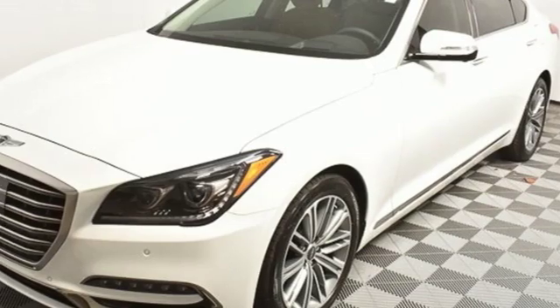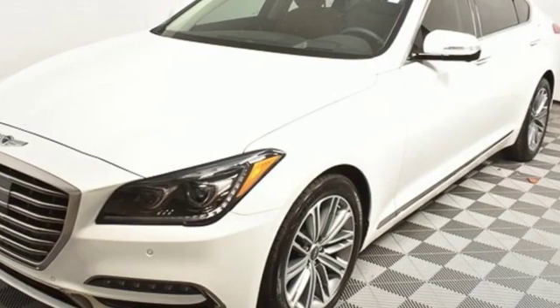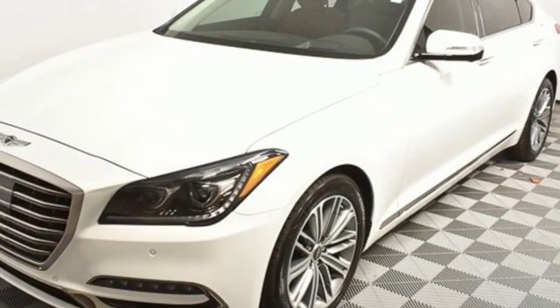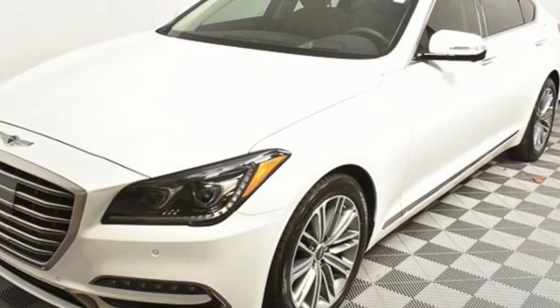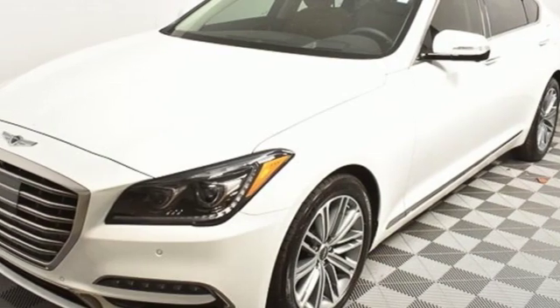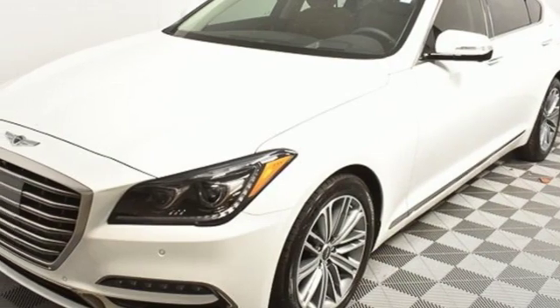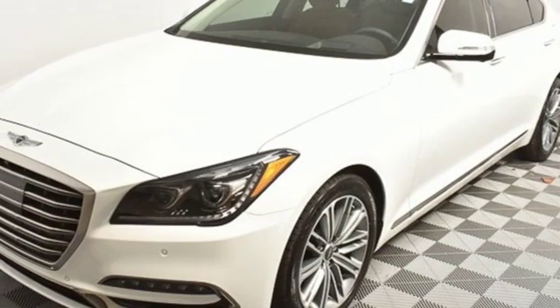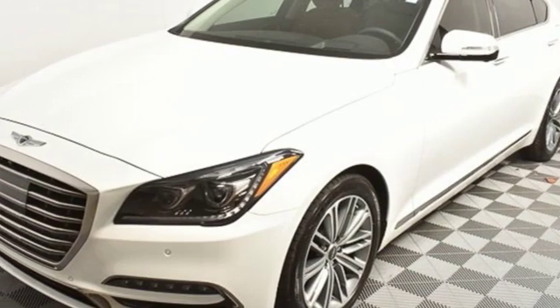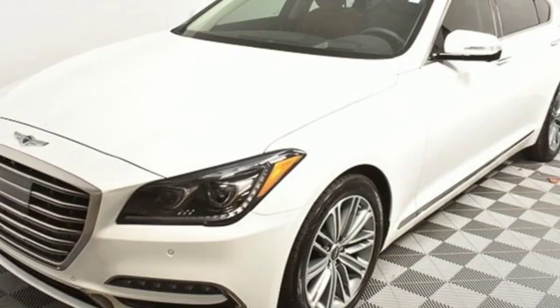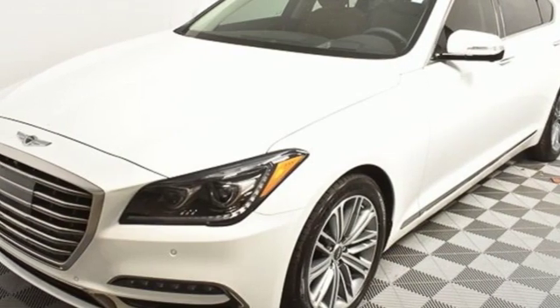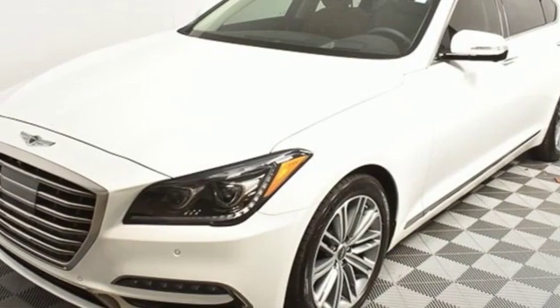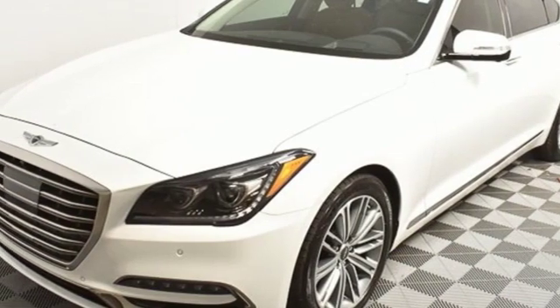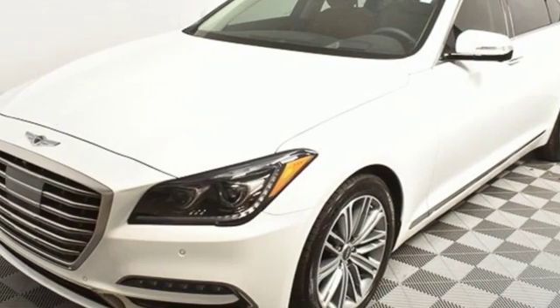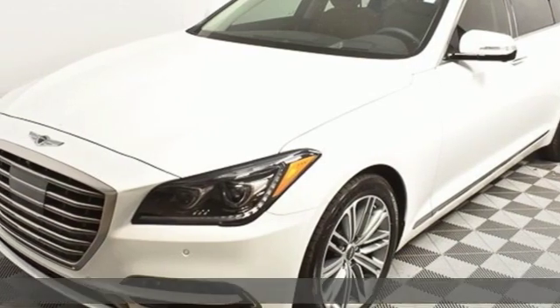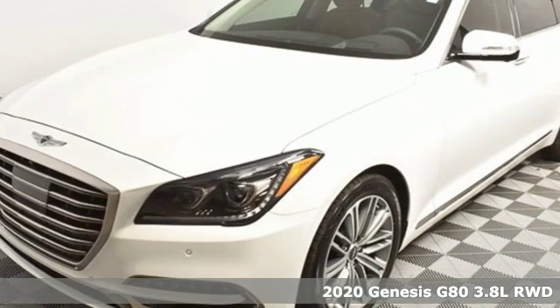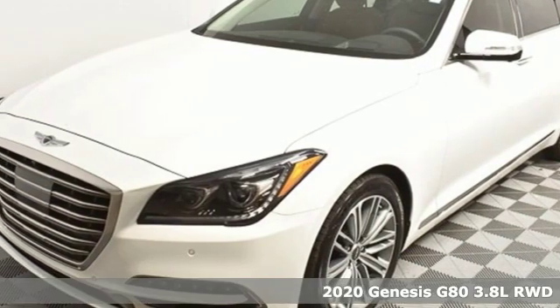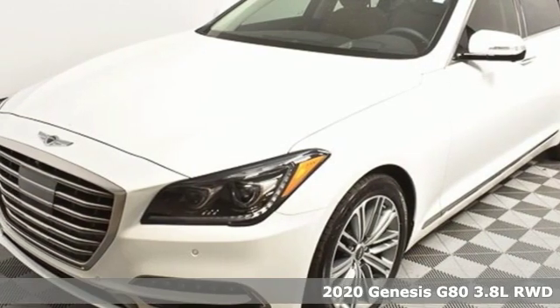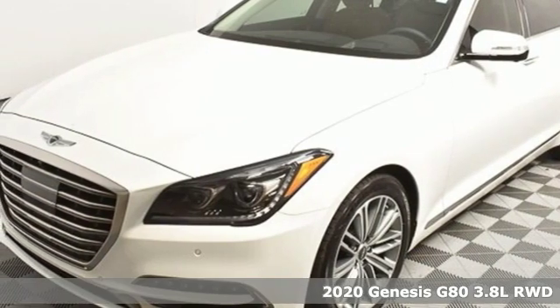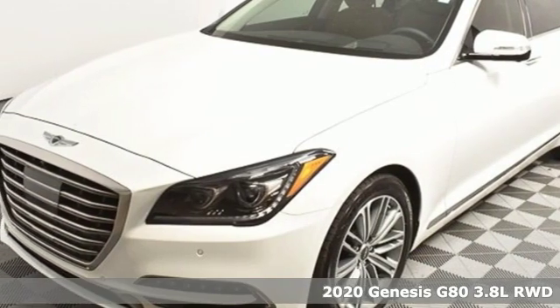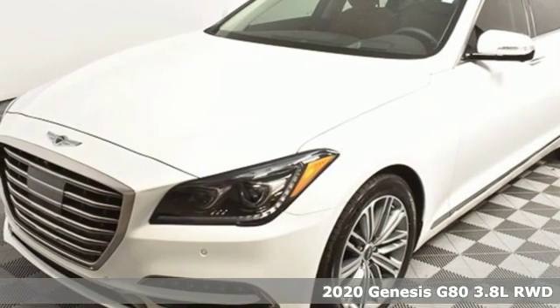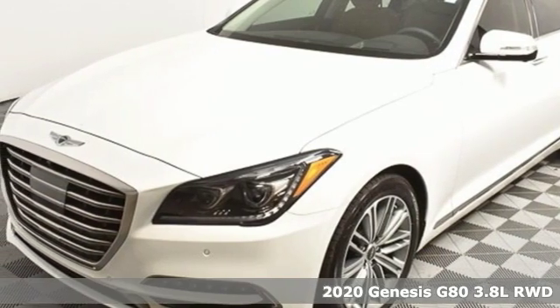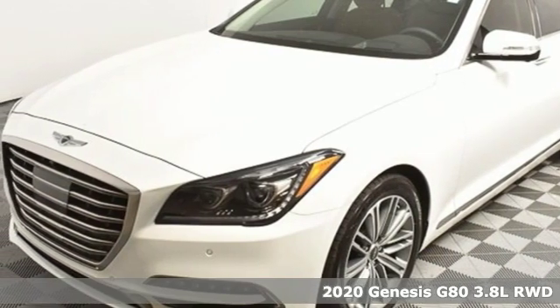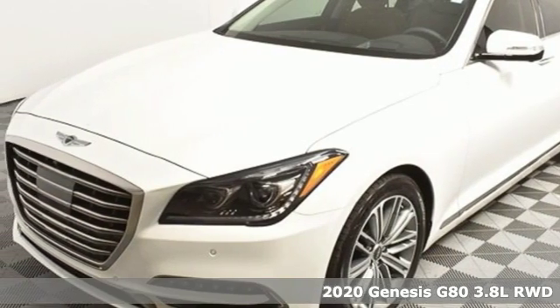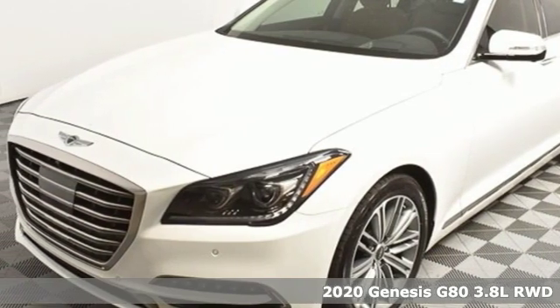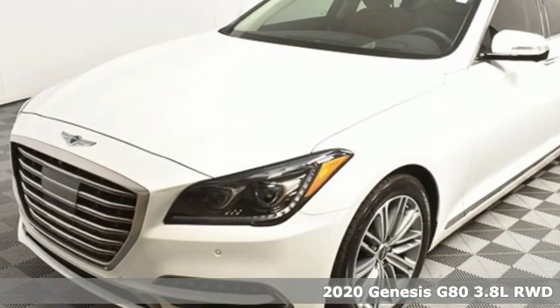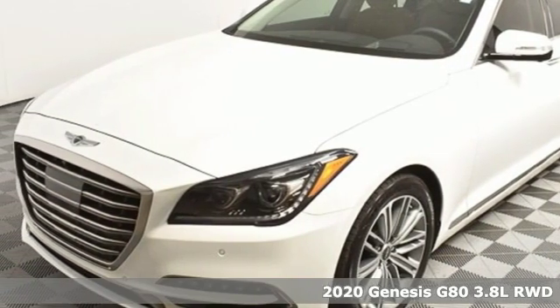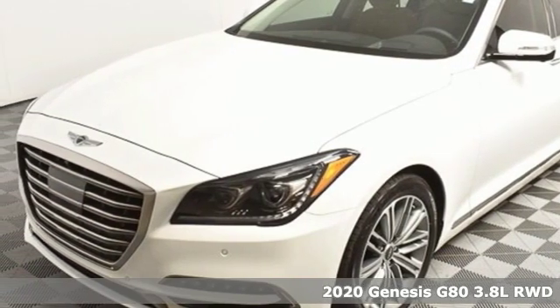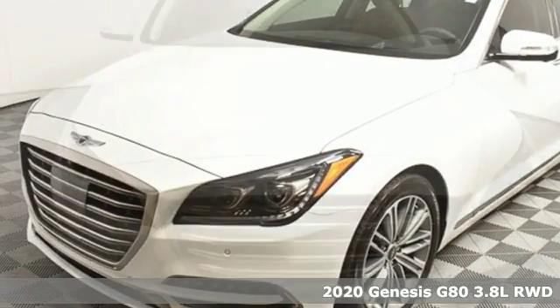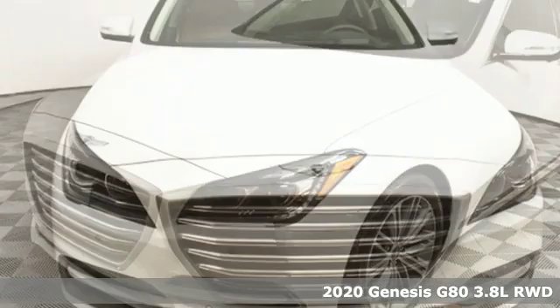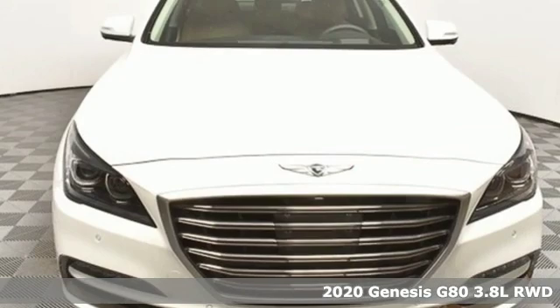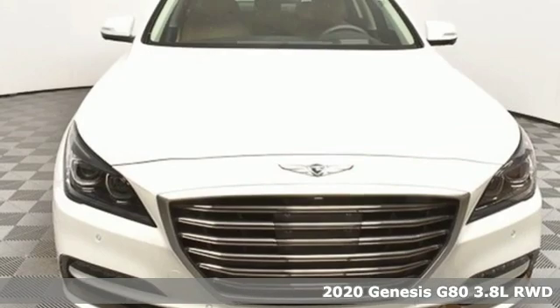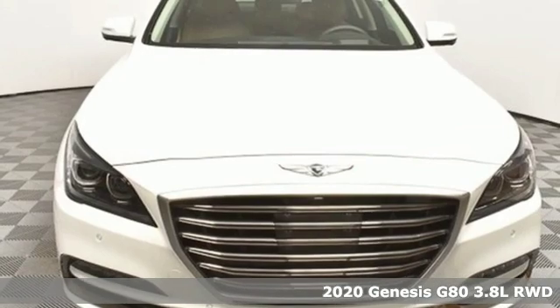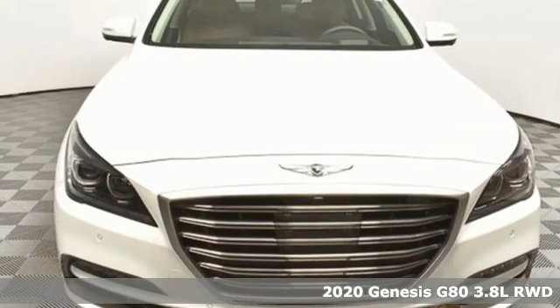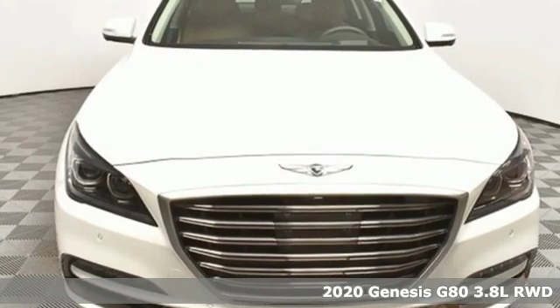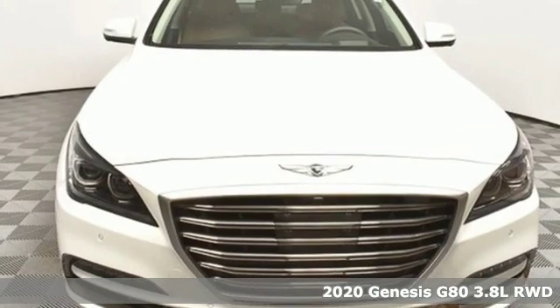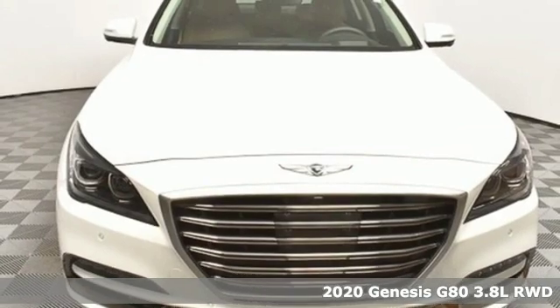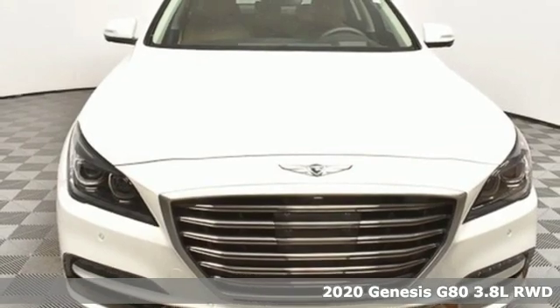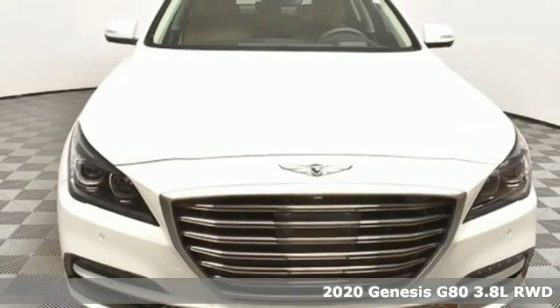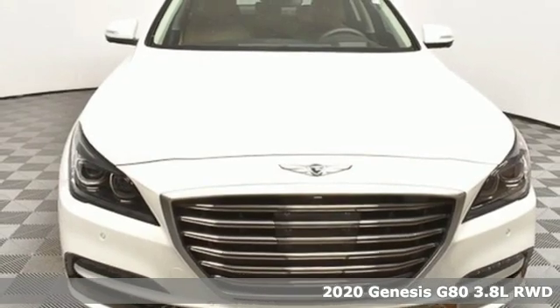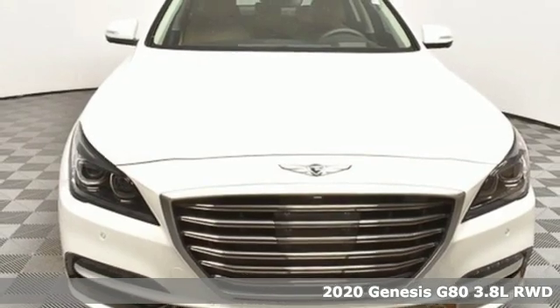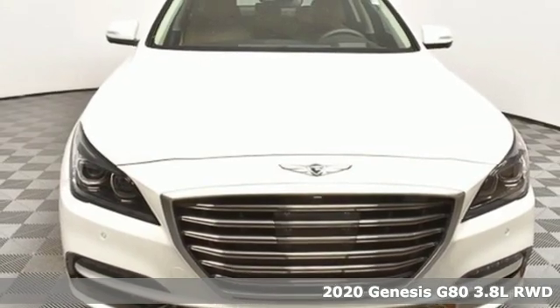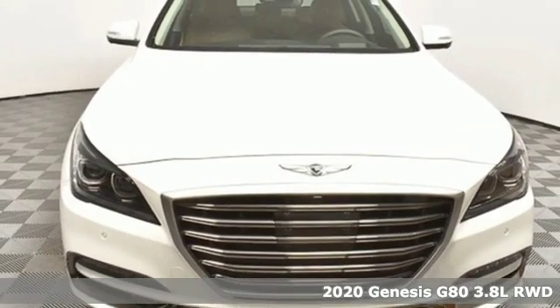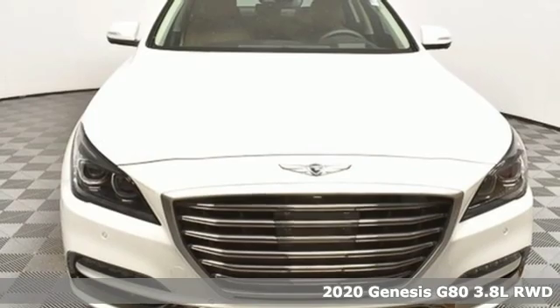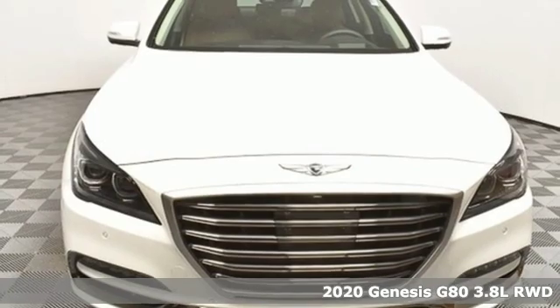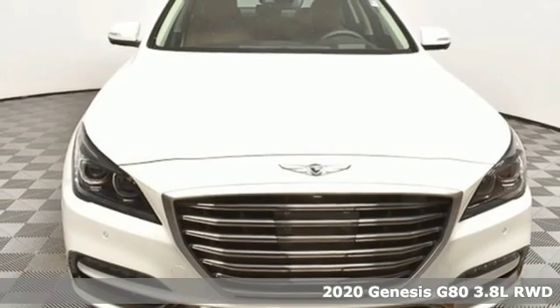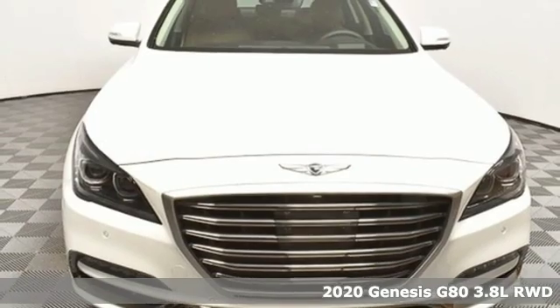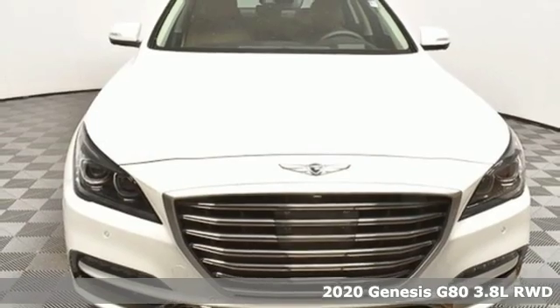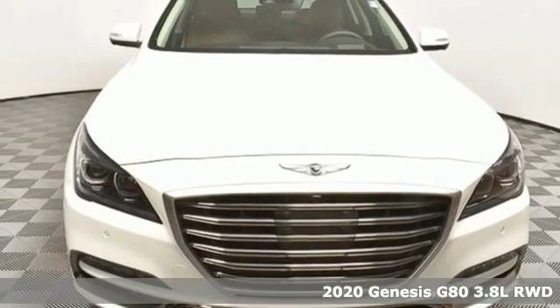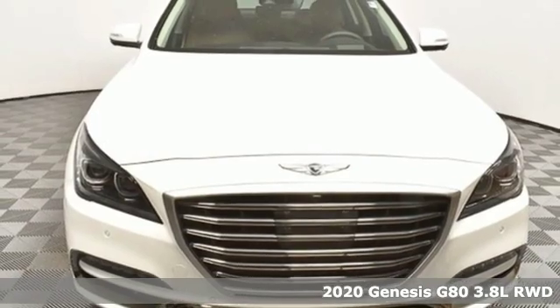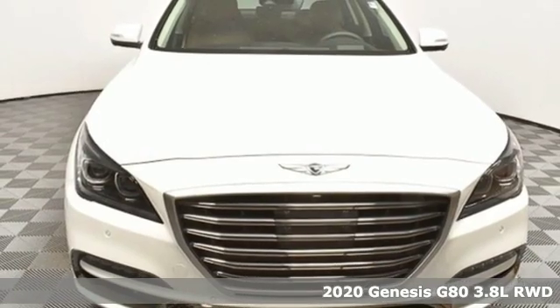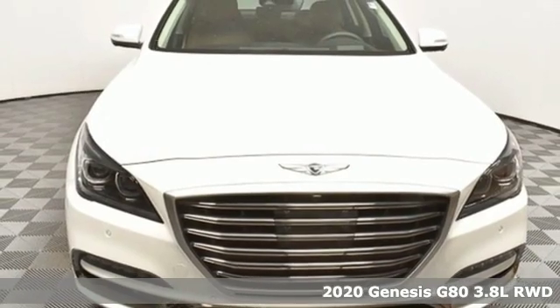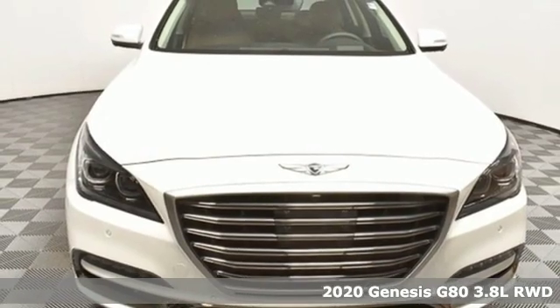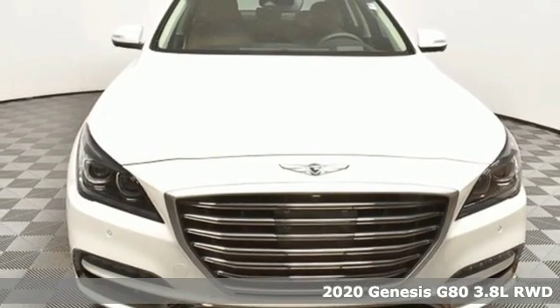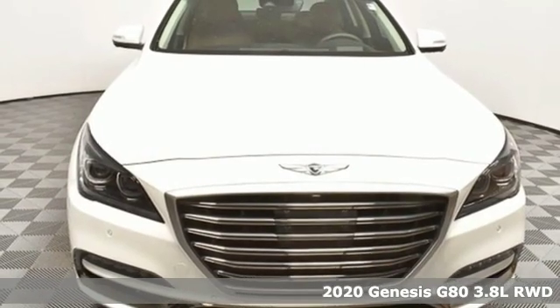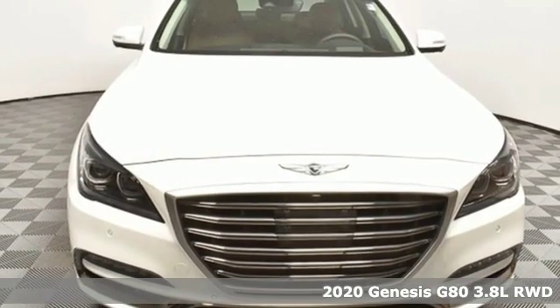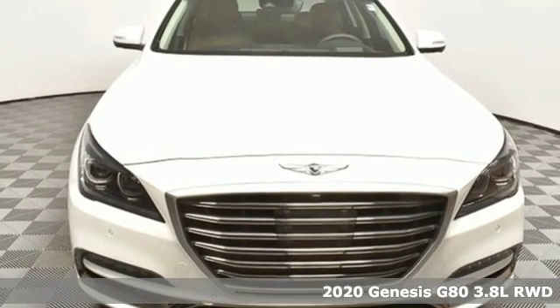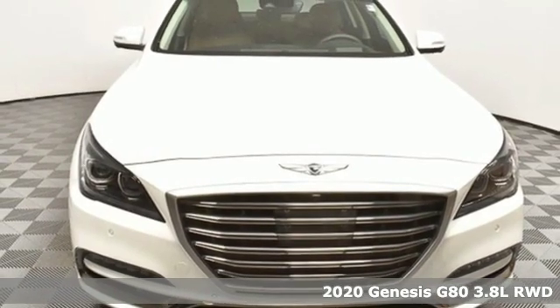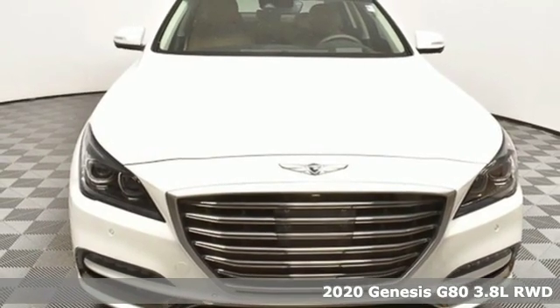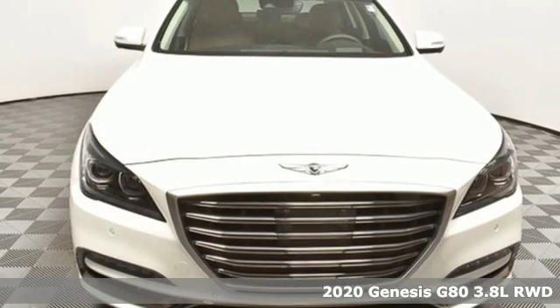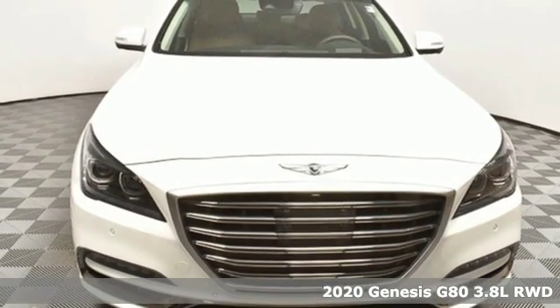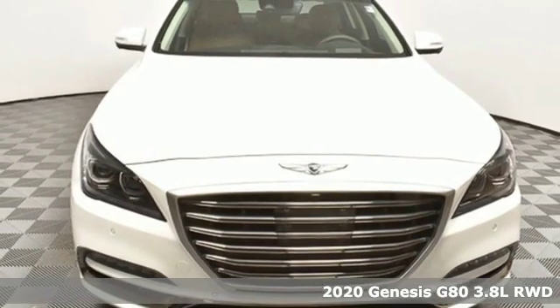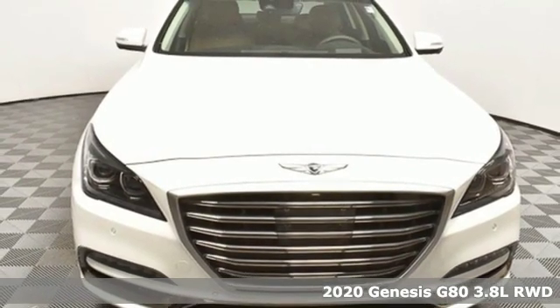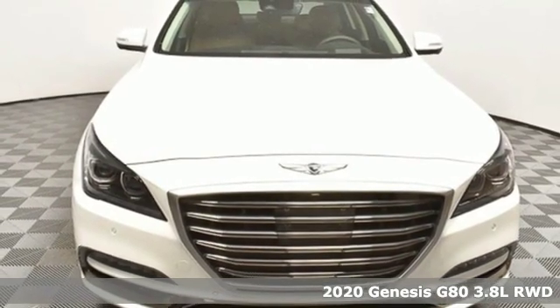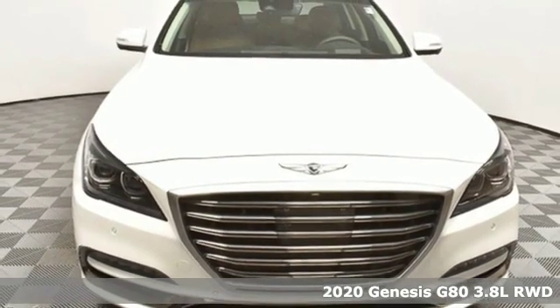It's a new 2020 Genesis G80. This G80 is a premium driving experience taken up a notch.